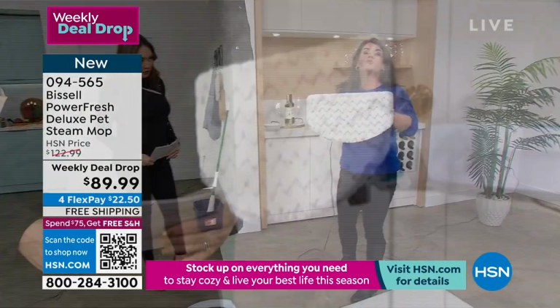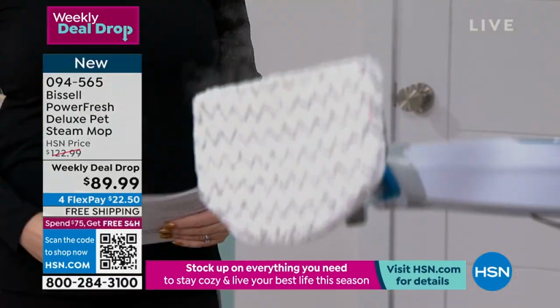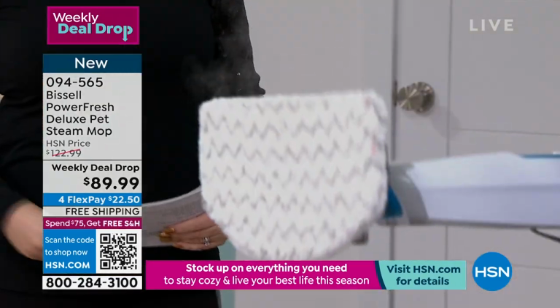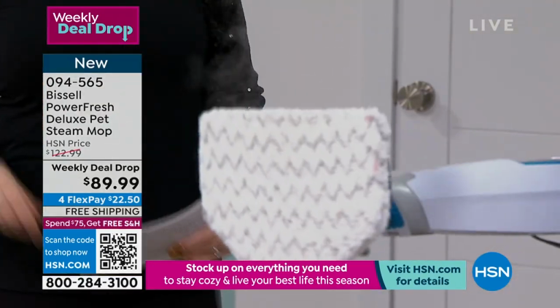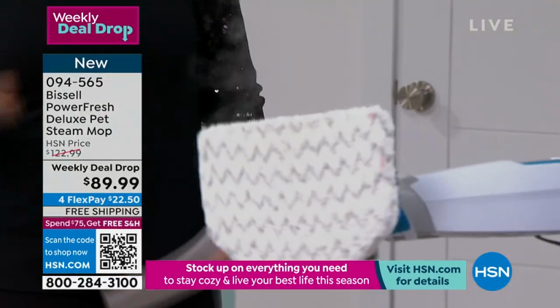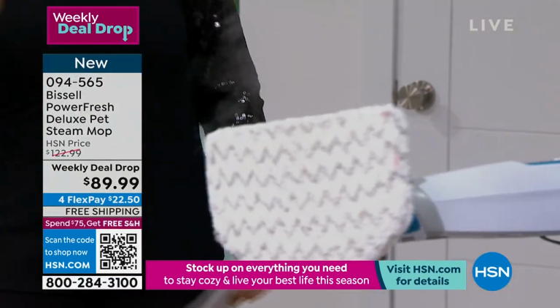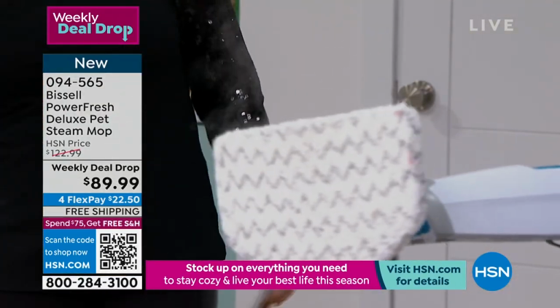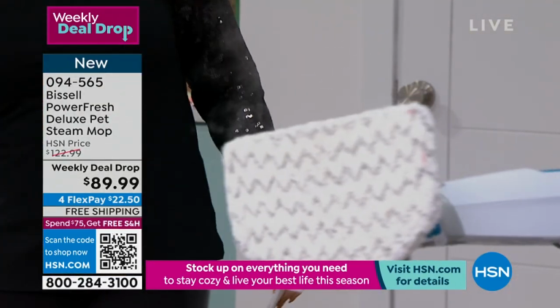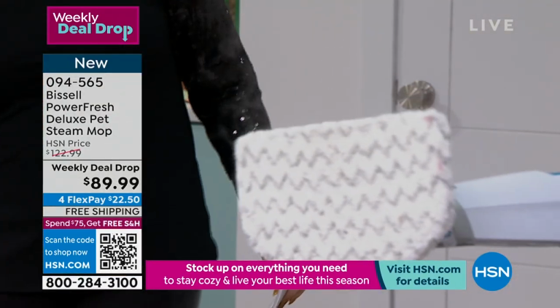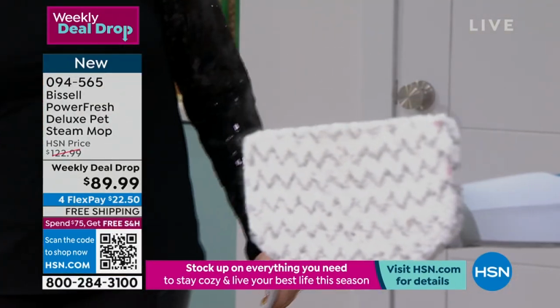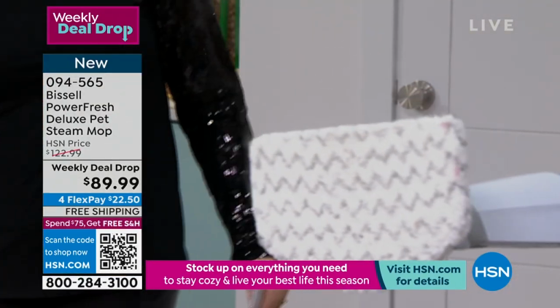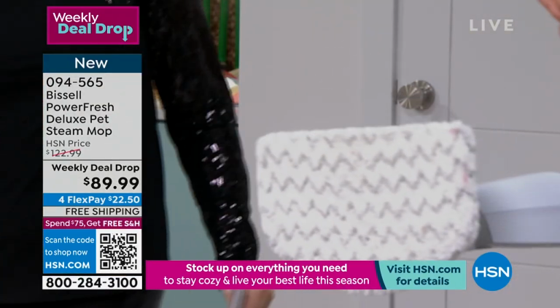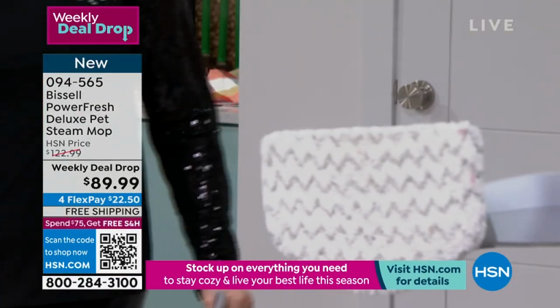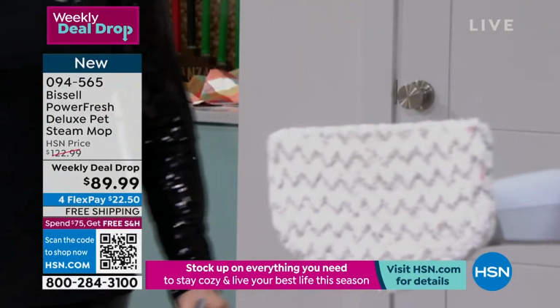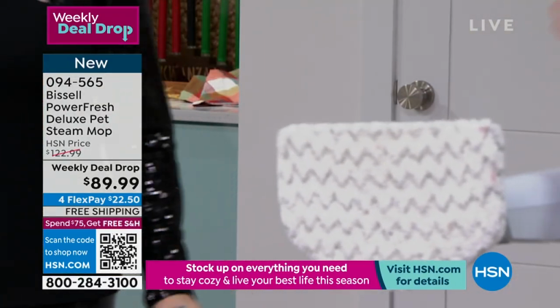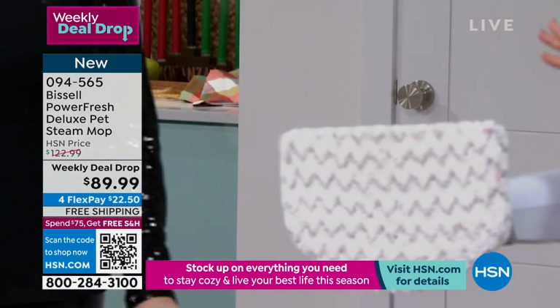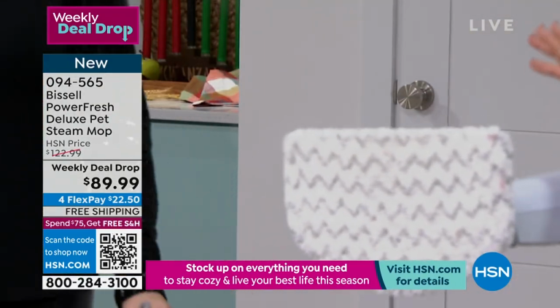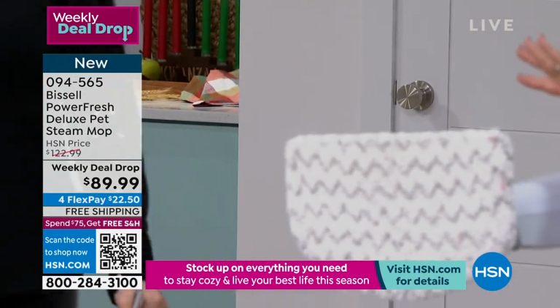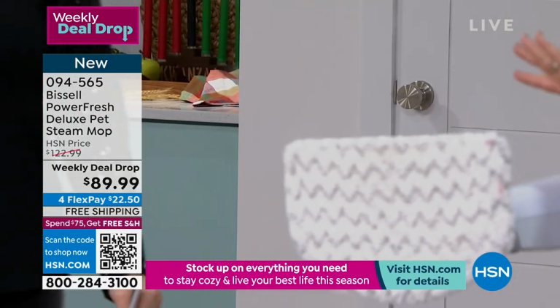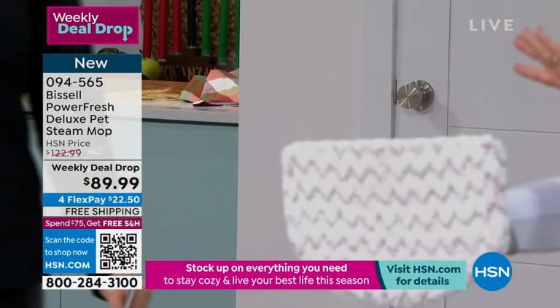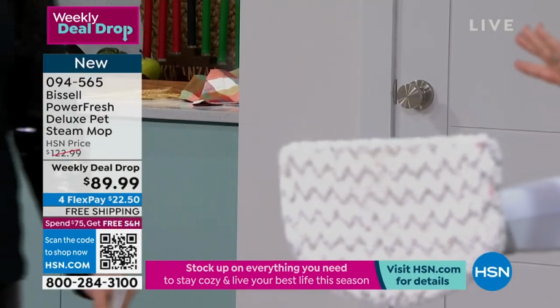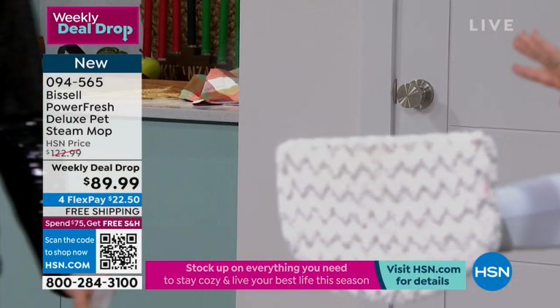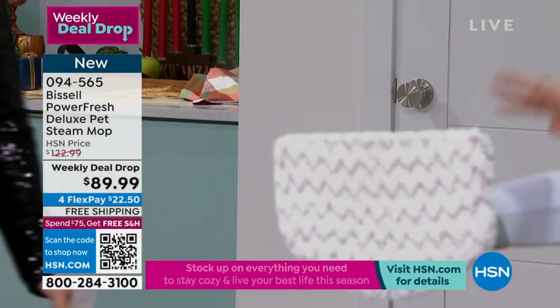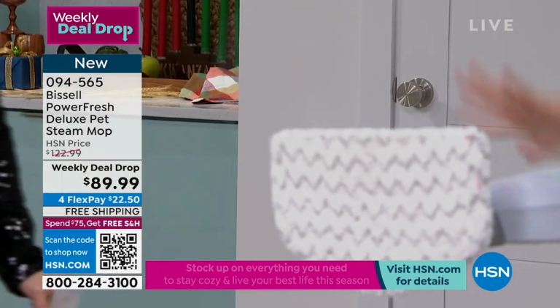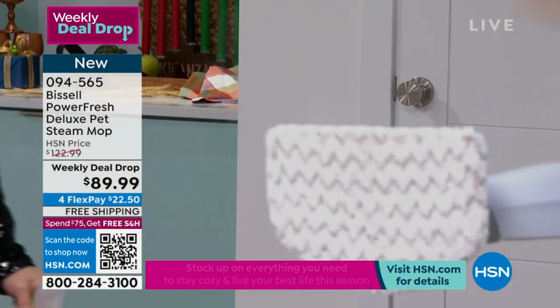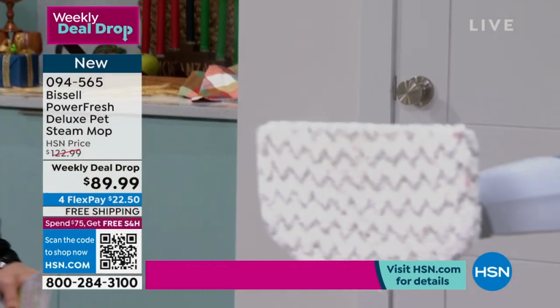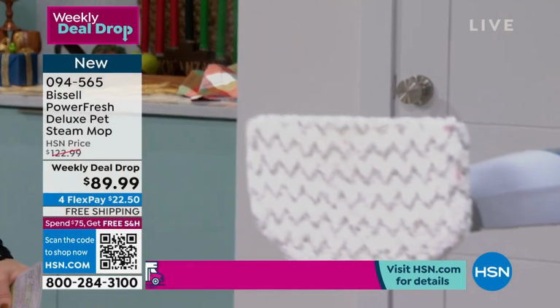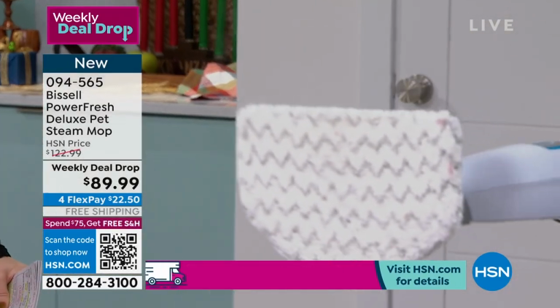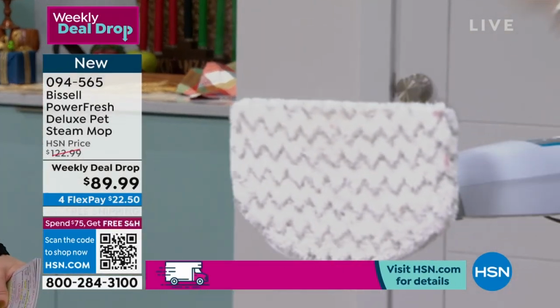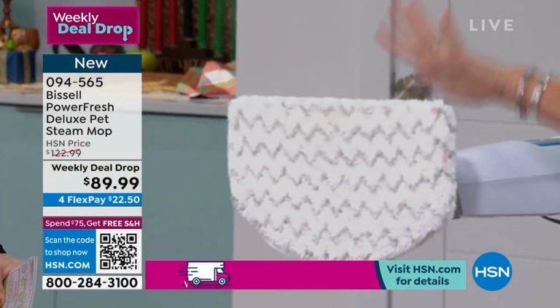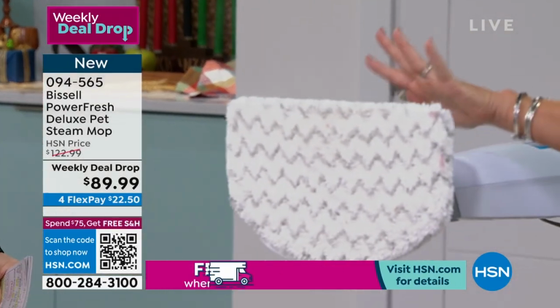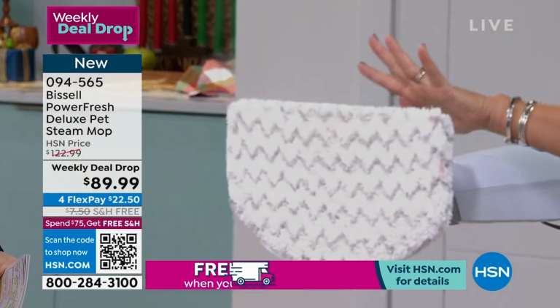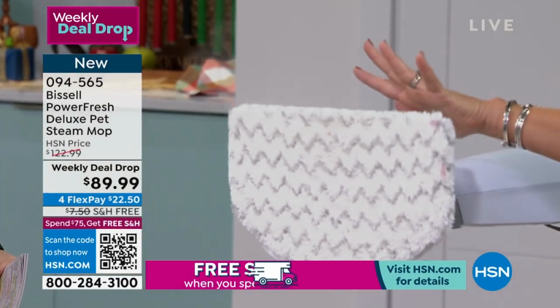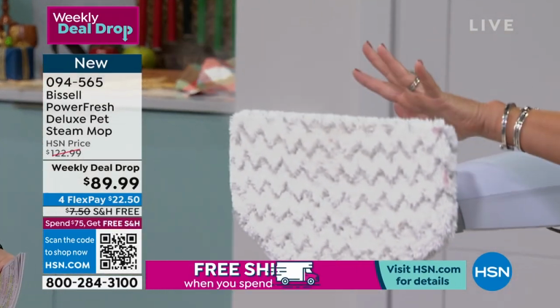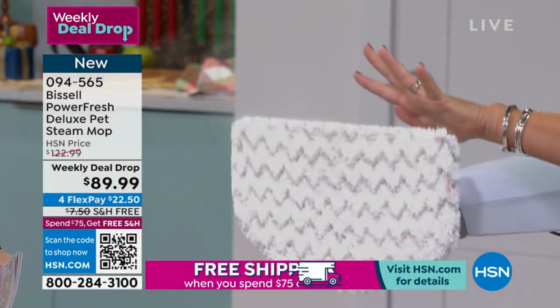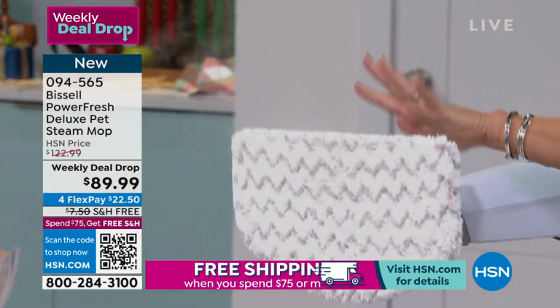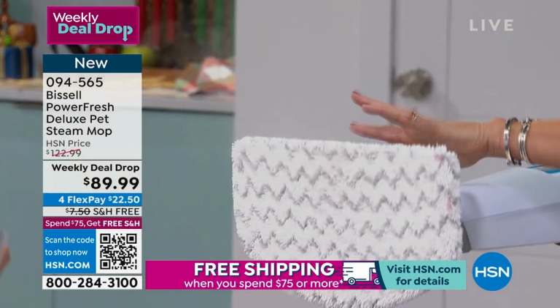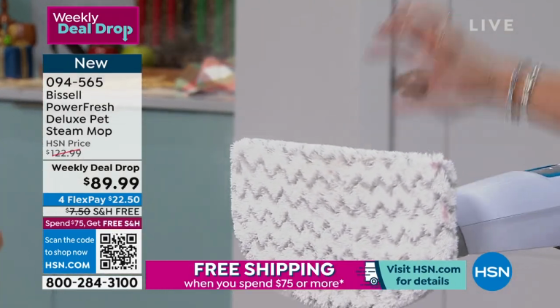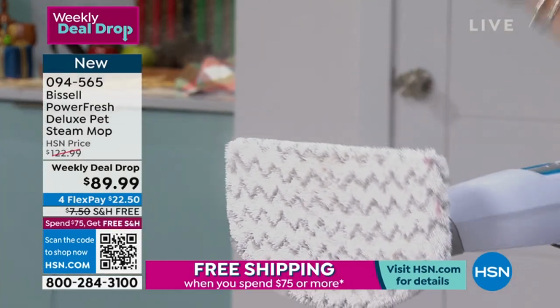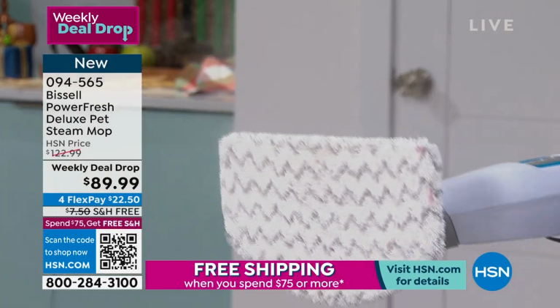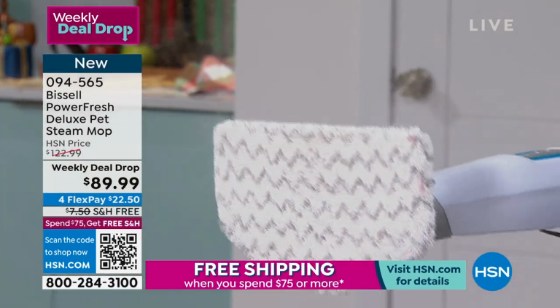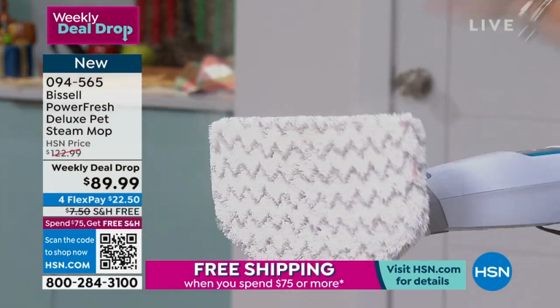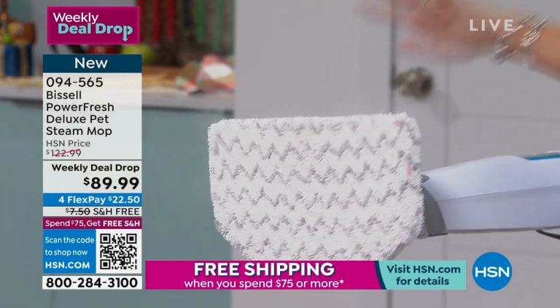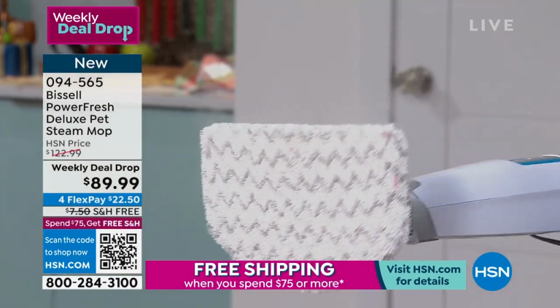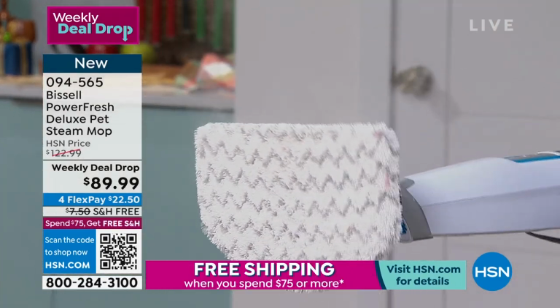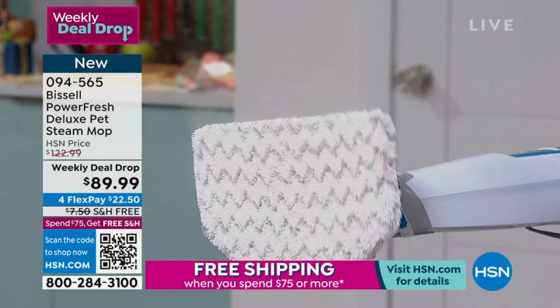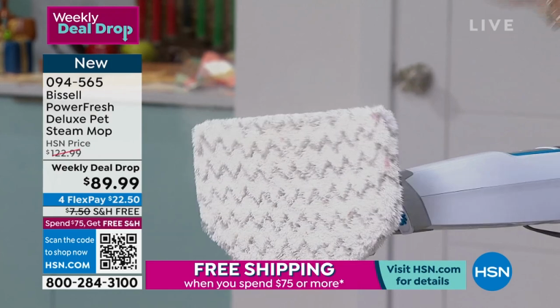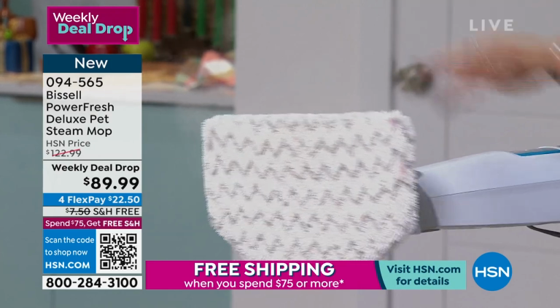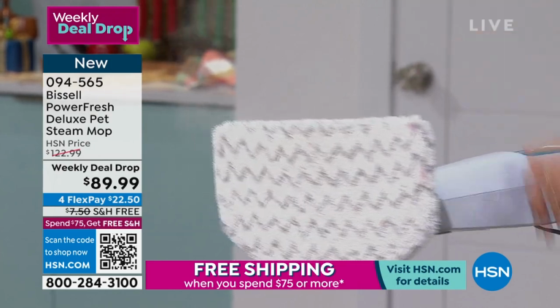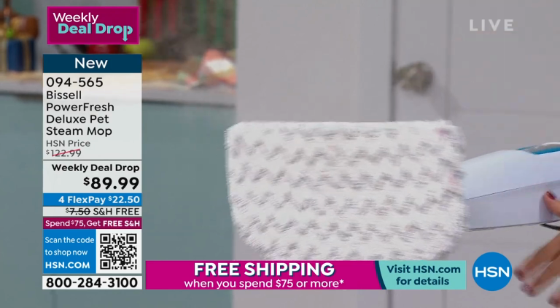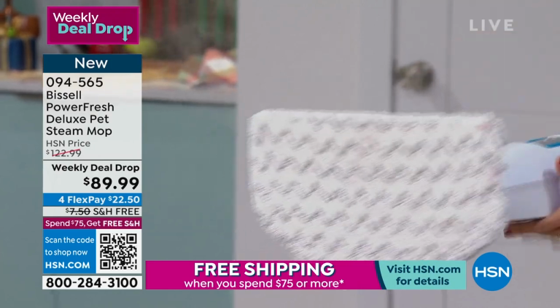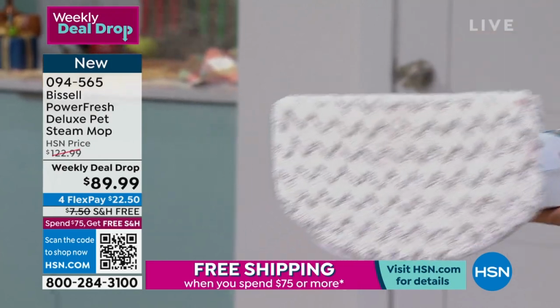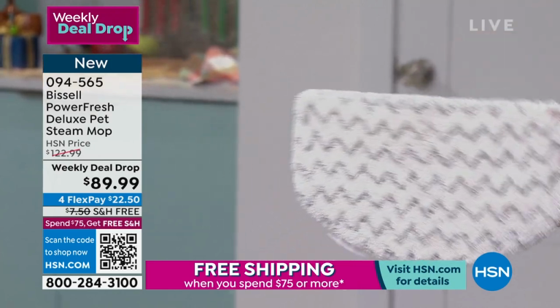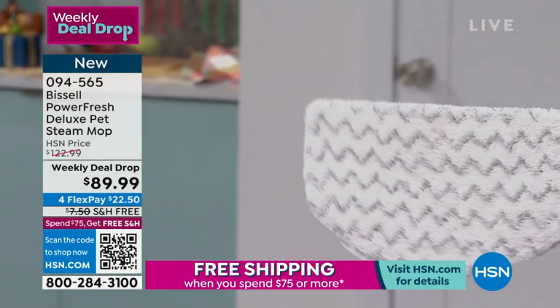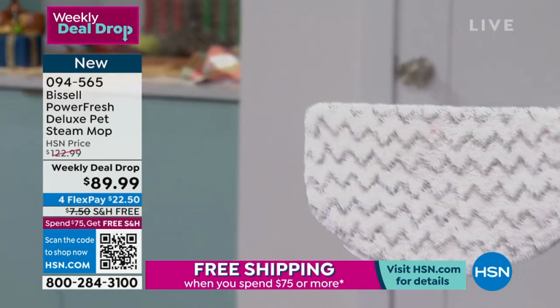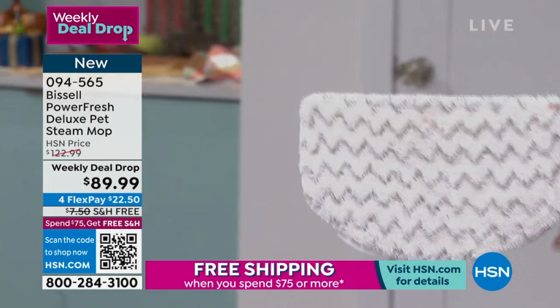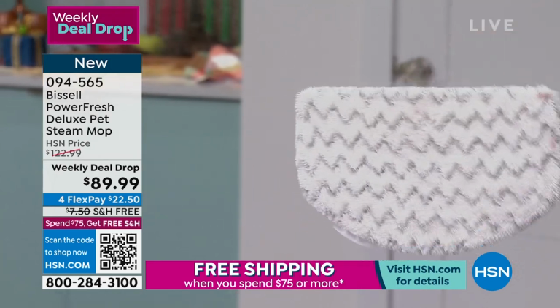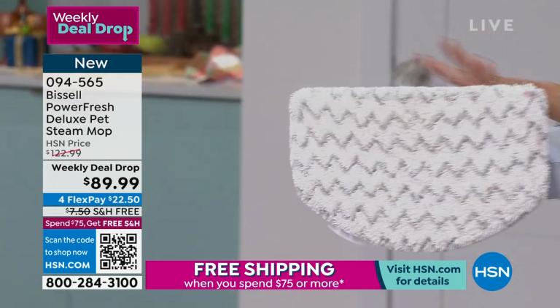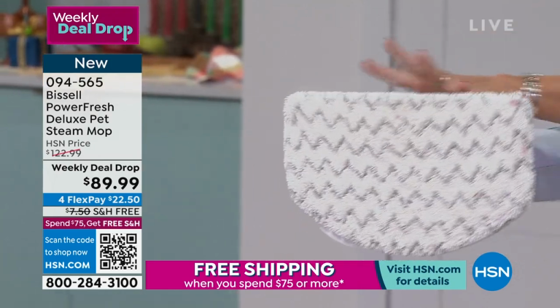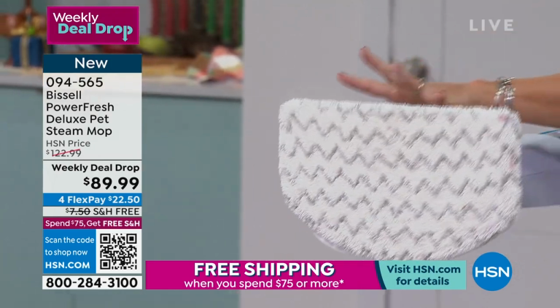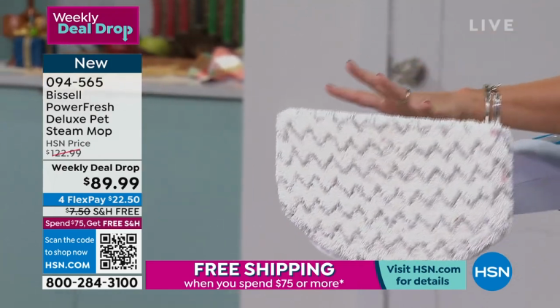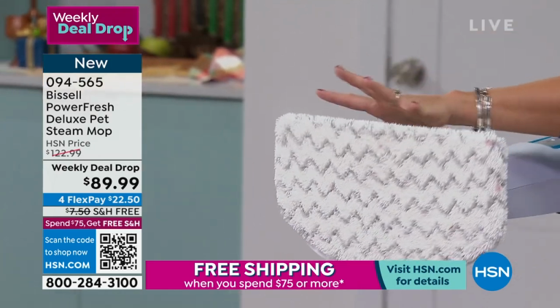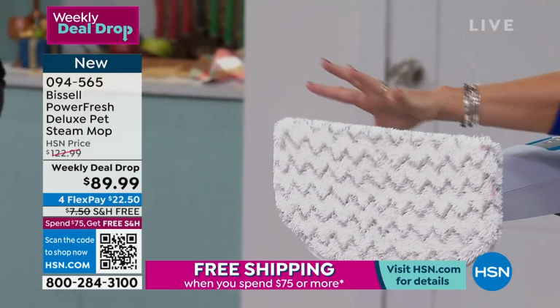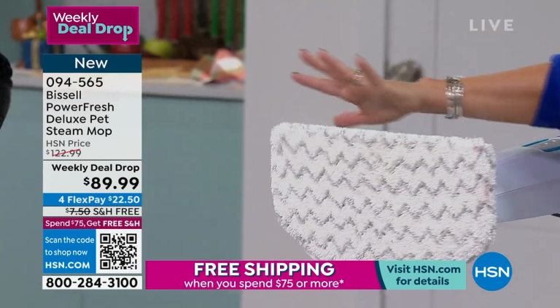This is literally almost better than a today's special price. This is the Power Fresh. This is steam — it's the hottest thing on the market.